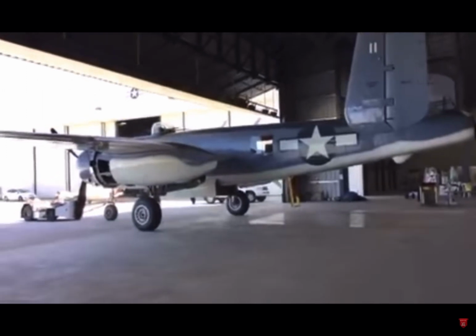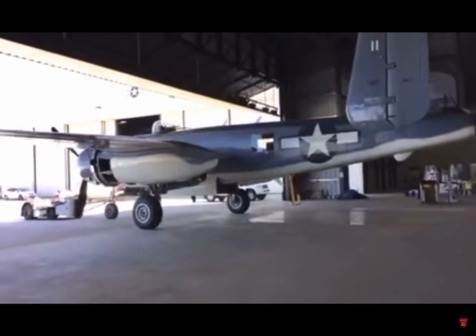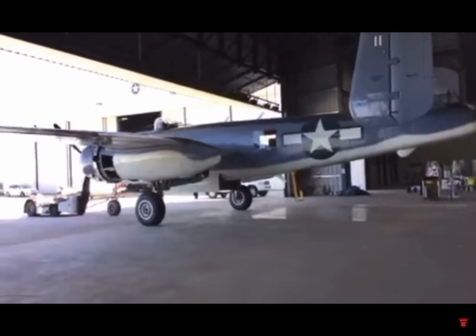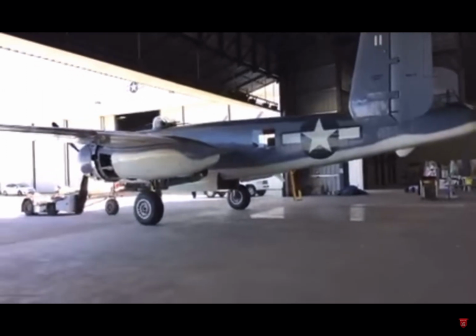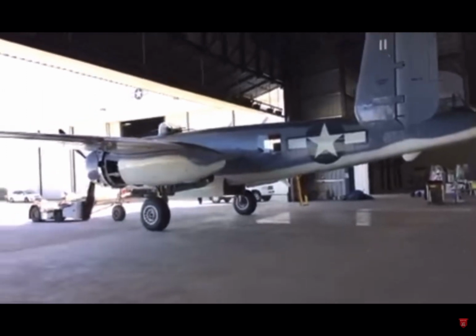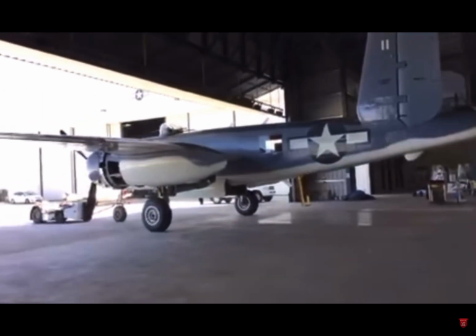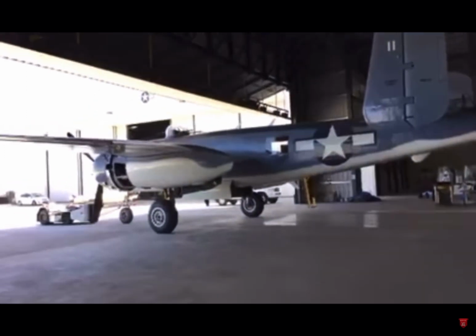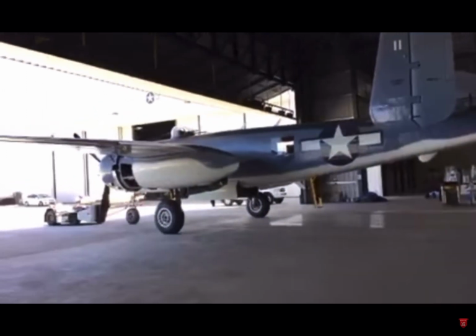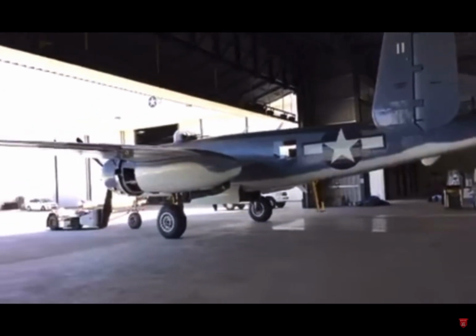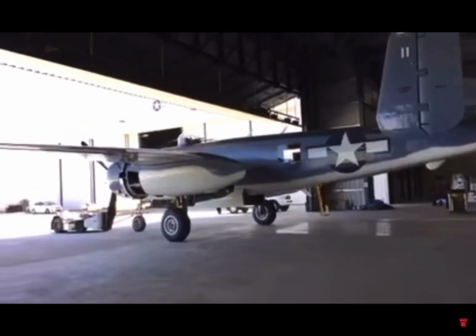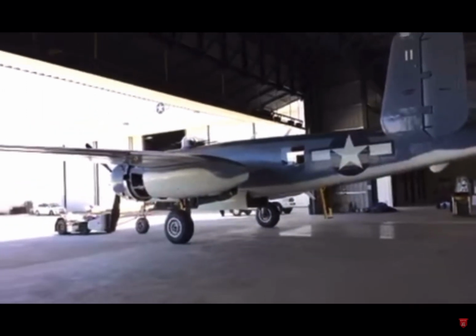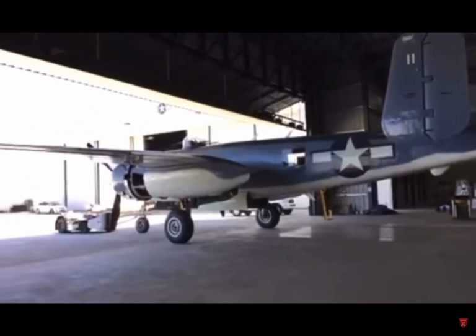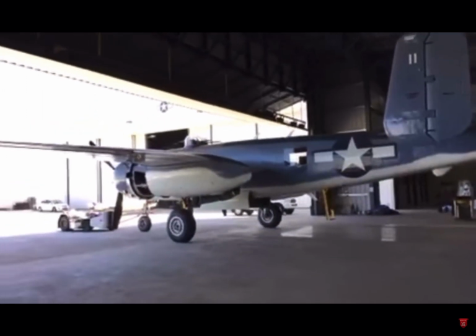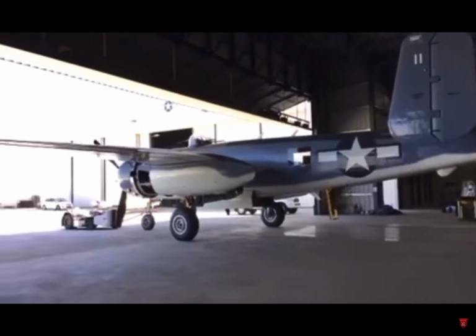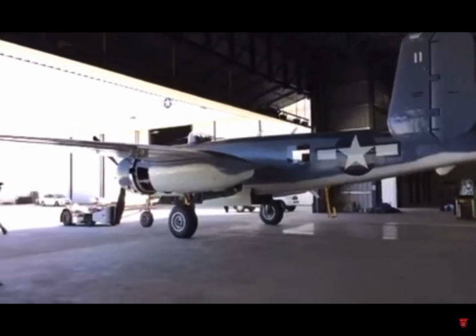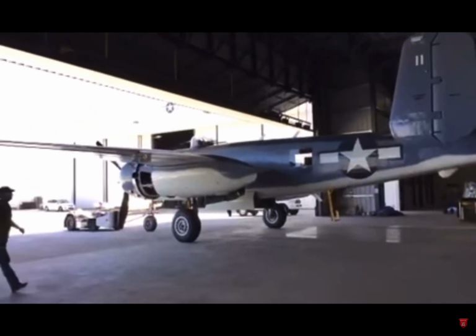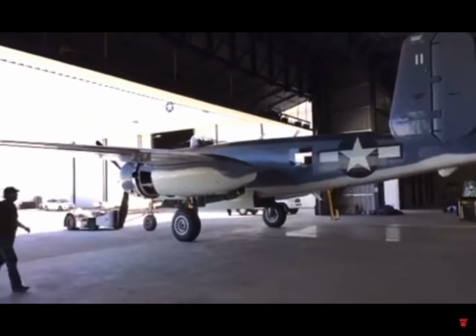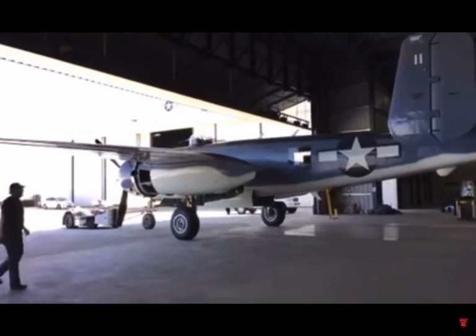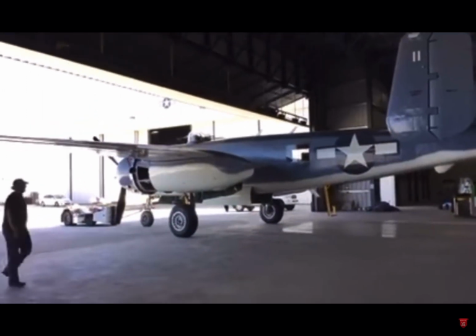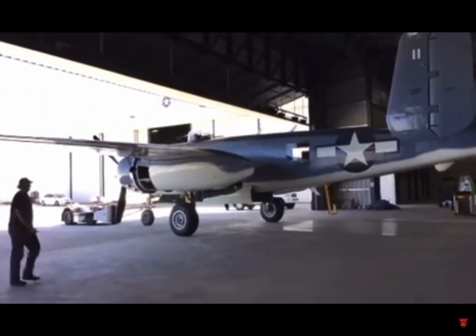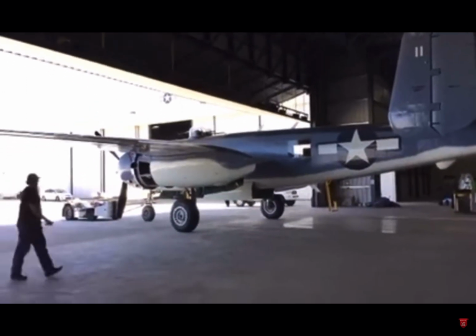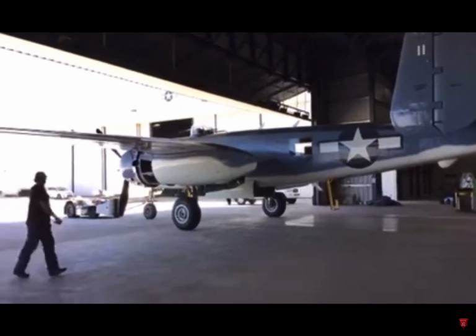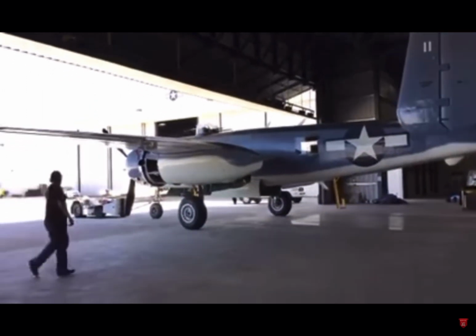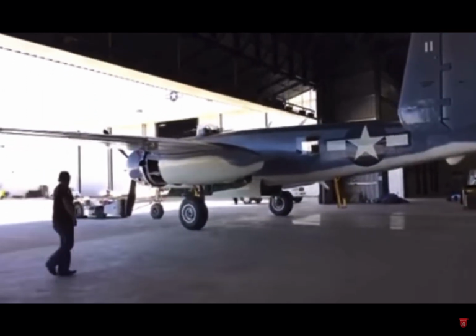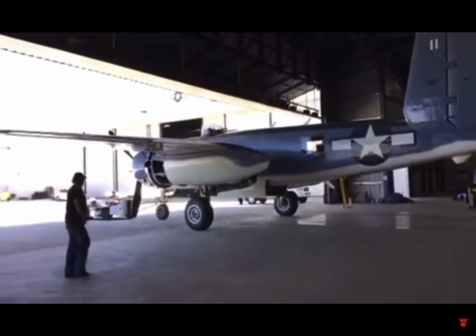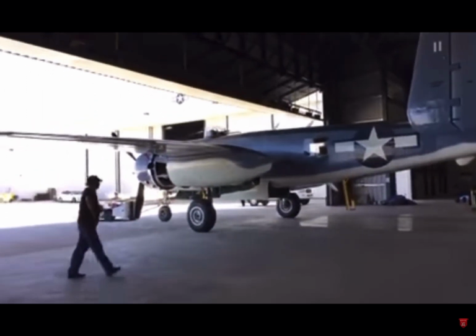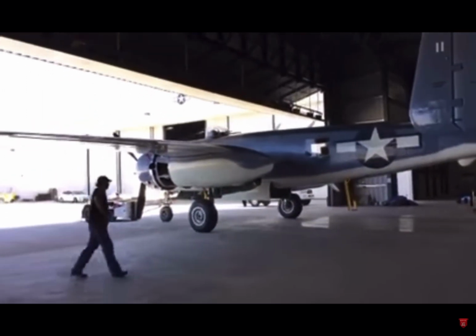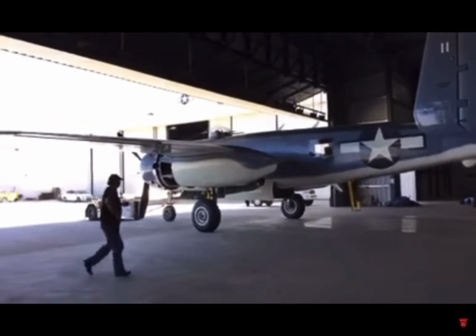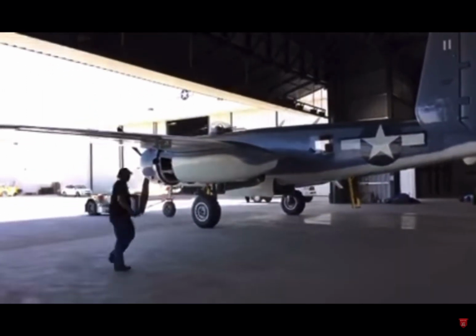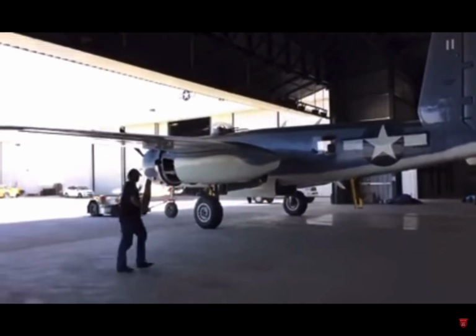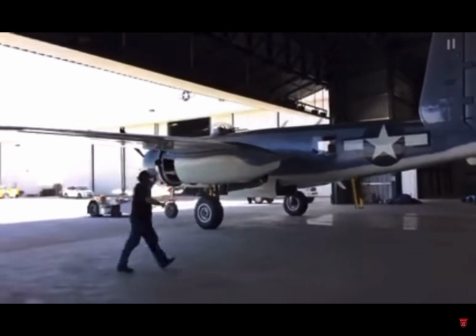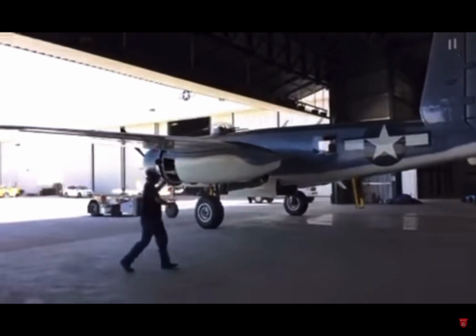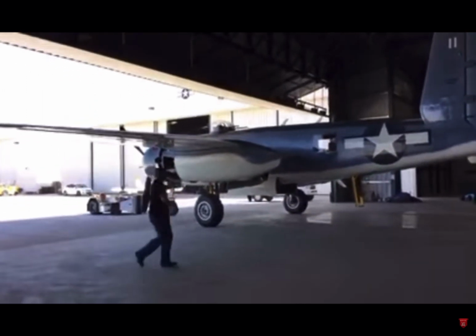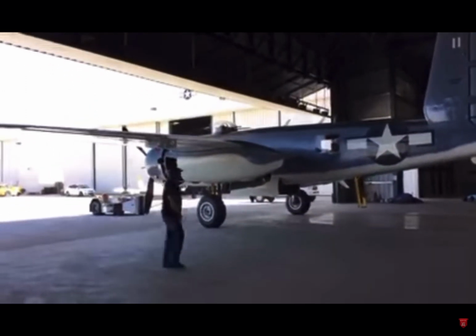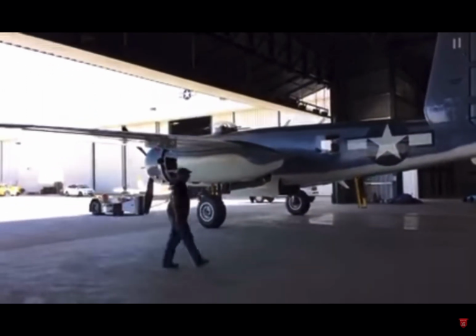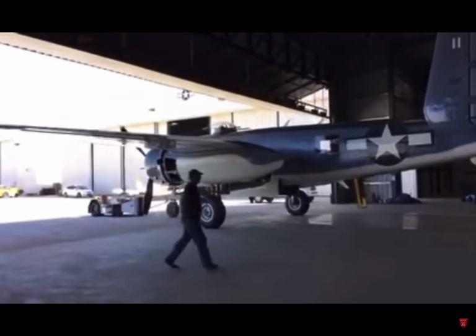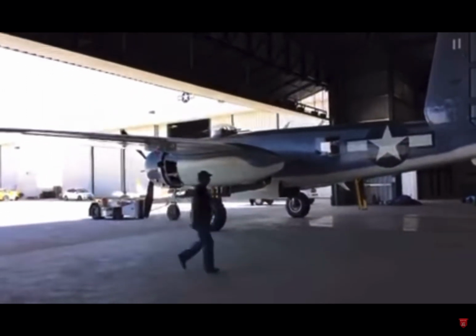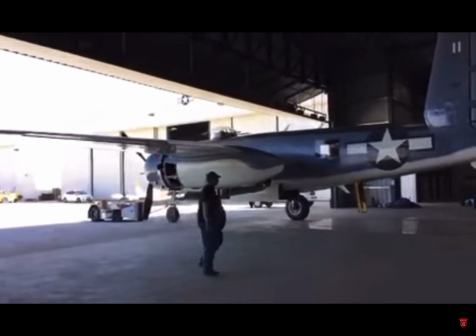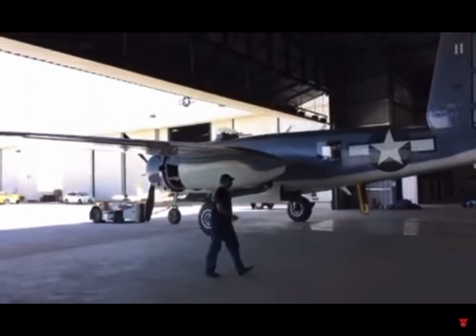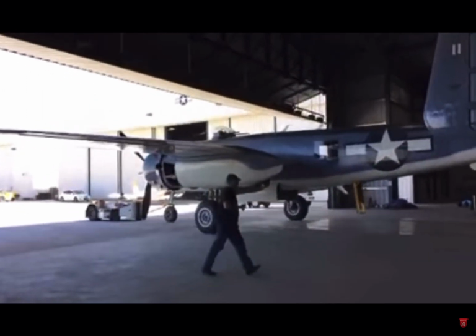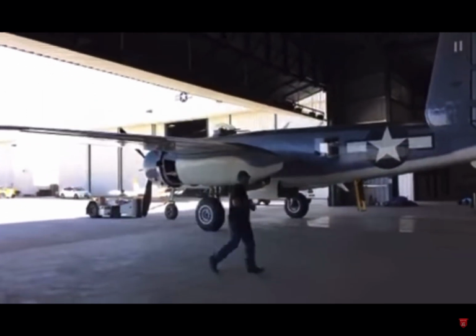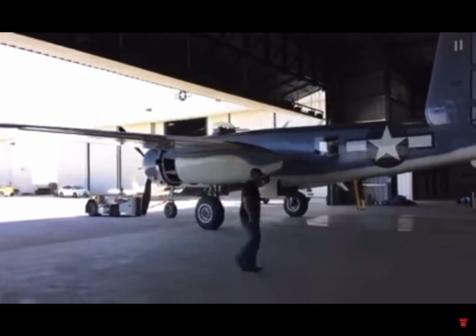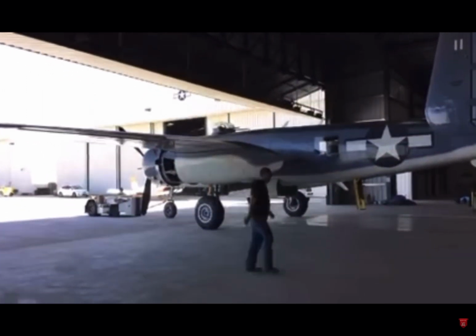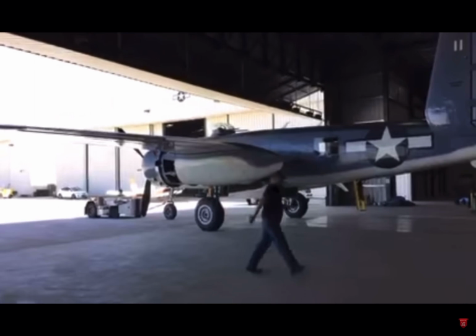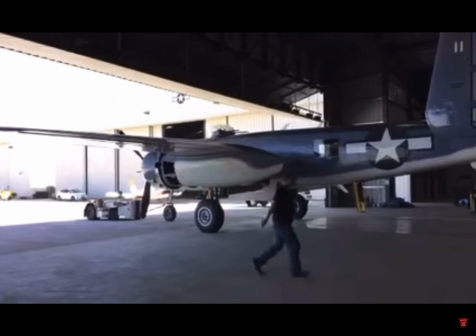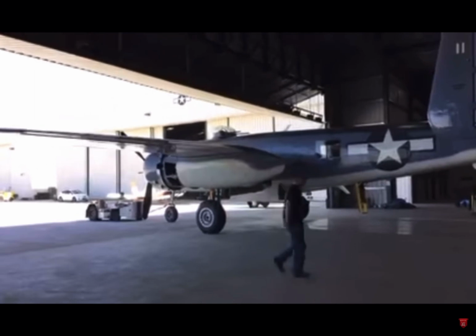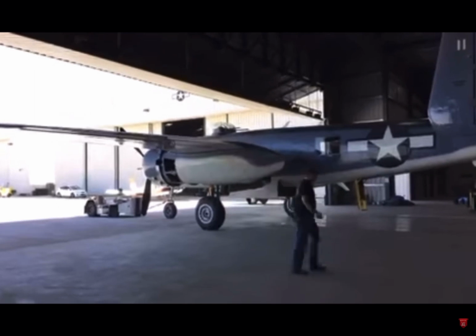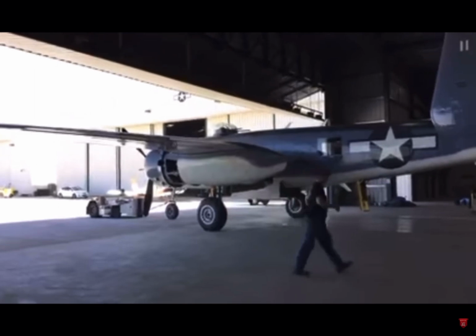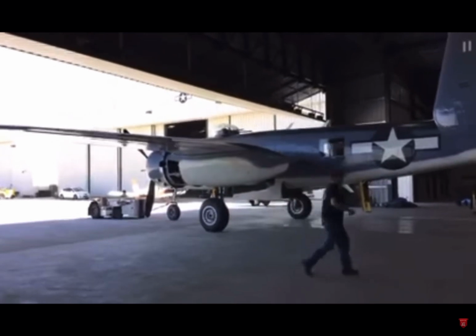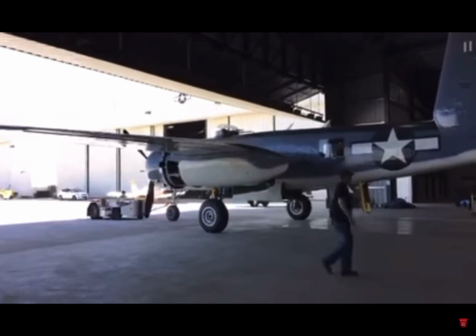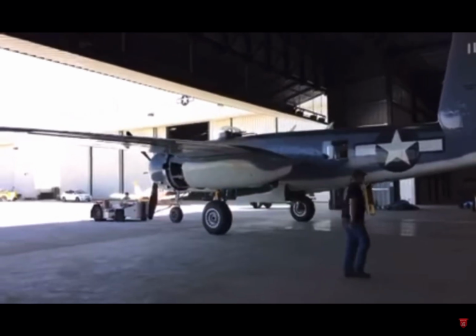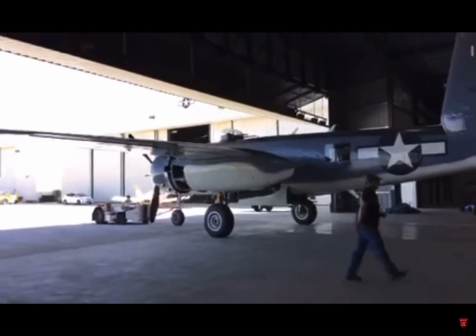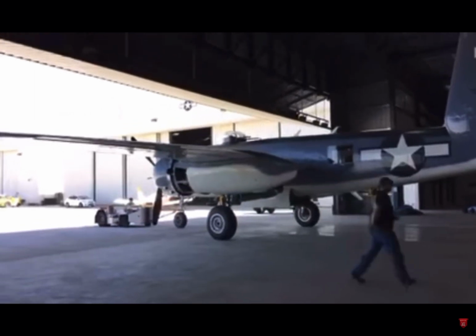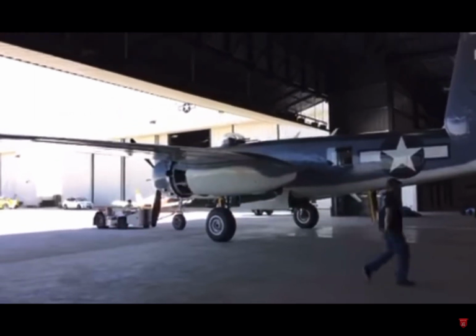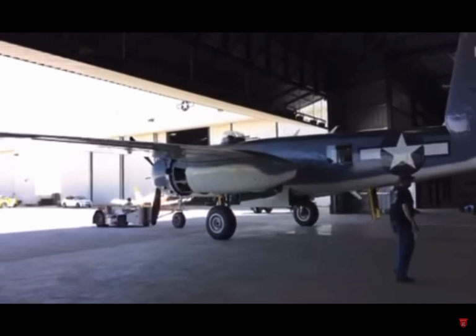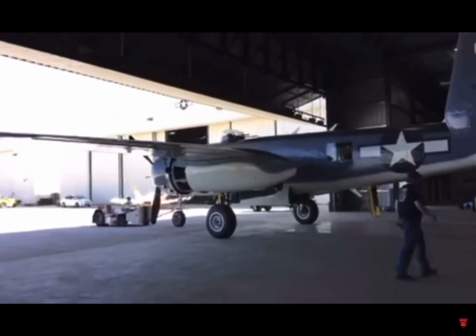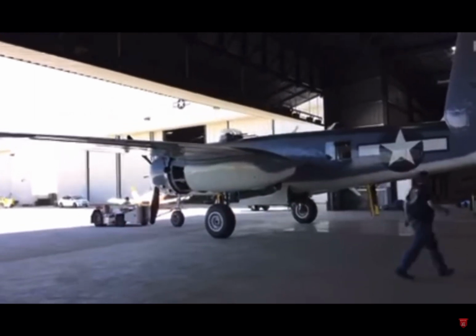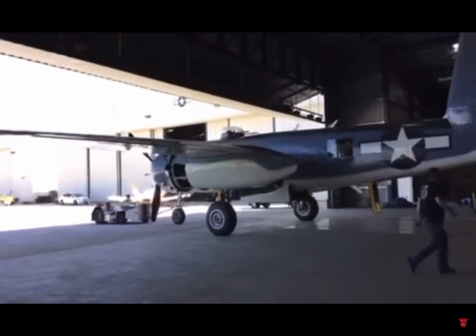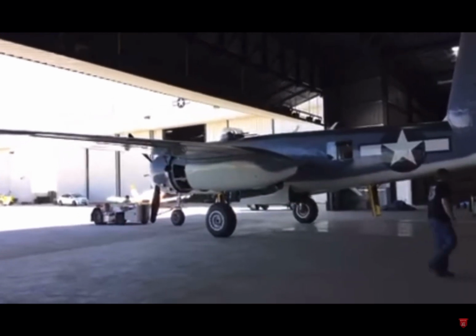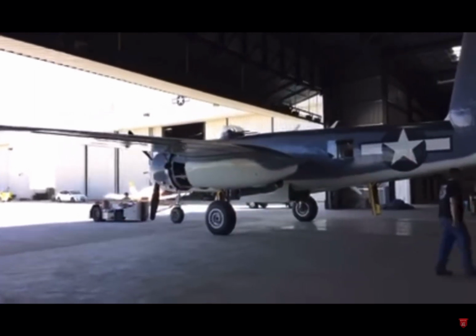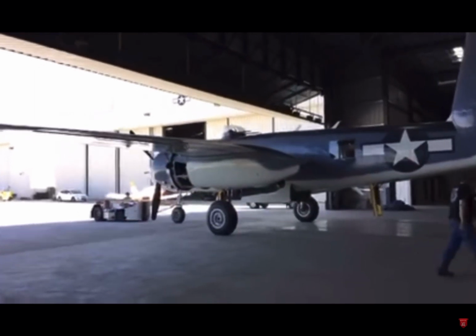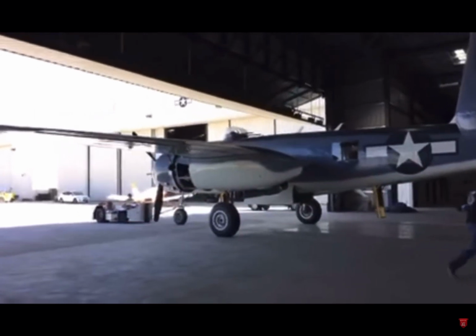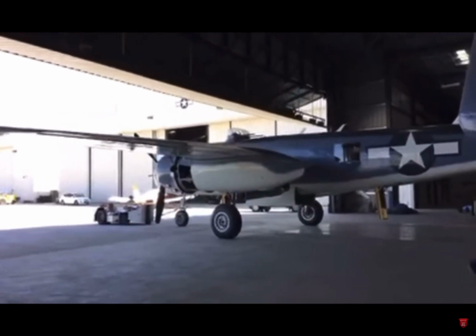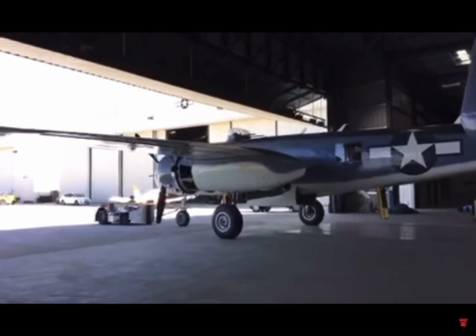They renamed this beautiful bird here 'Semper Fi' at Wright-Patterson Air Force Base in Dayton, Ohio.